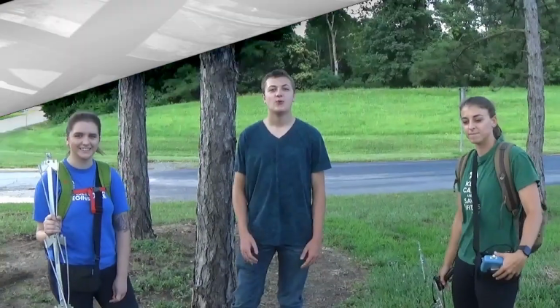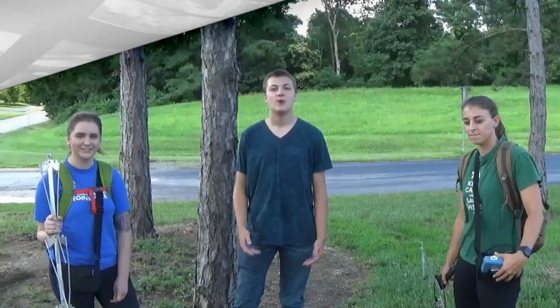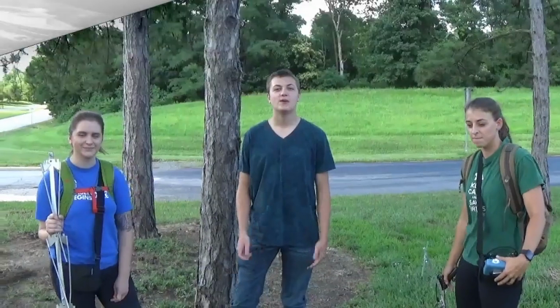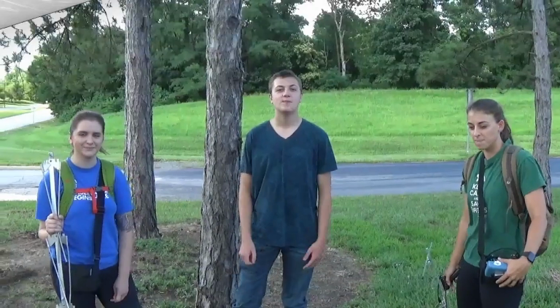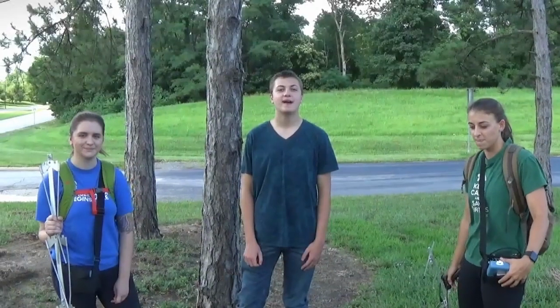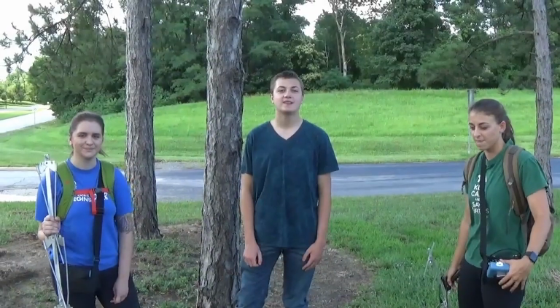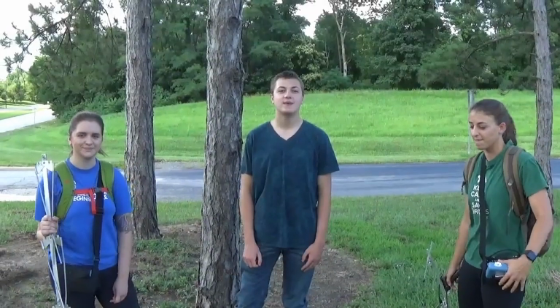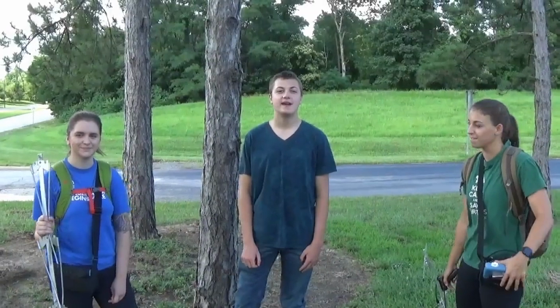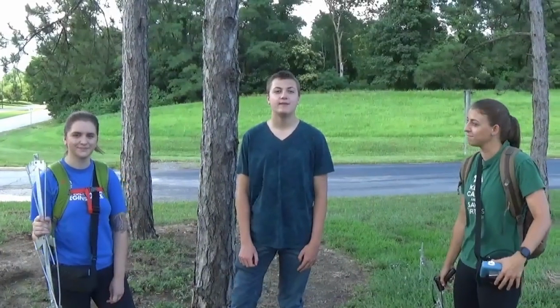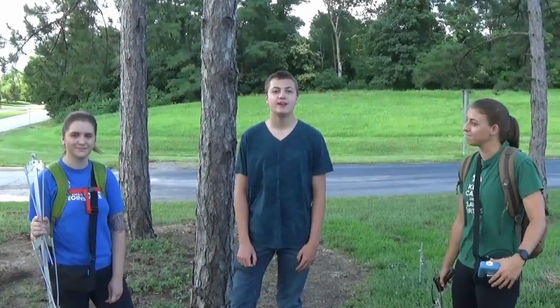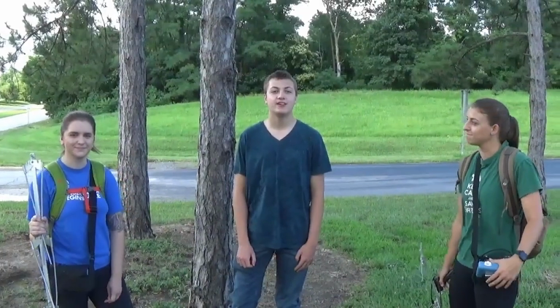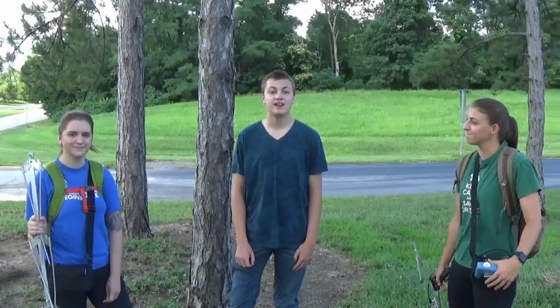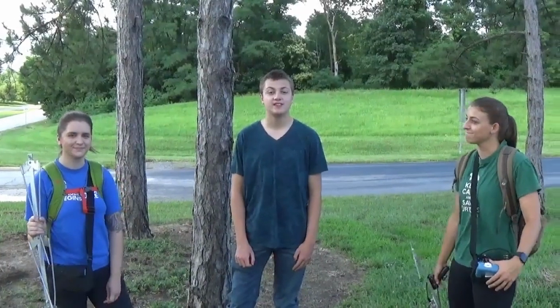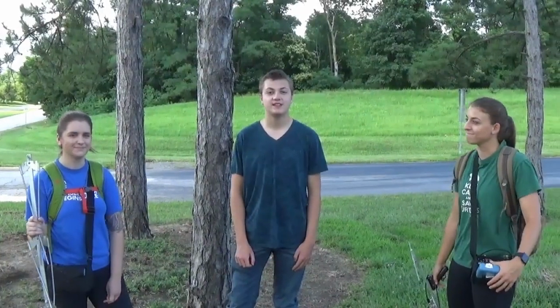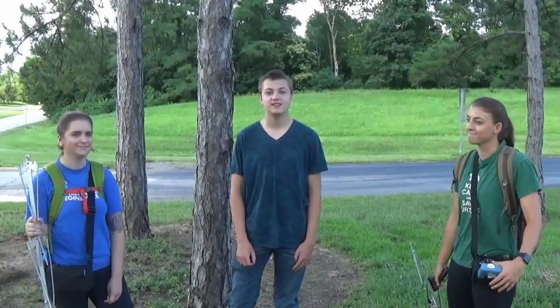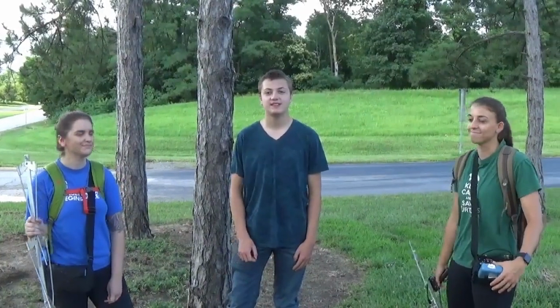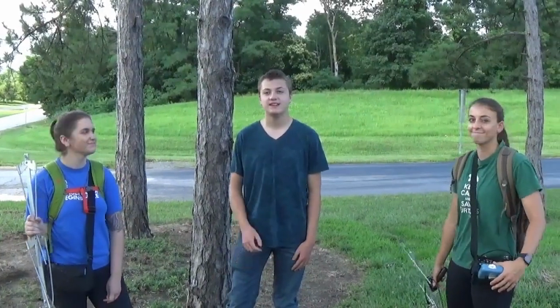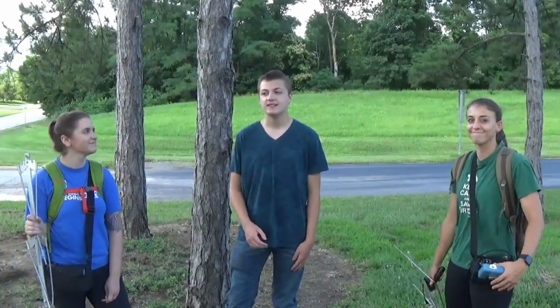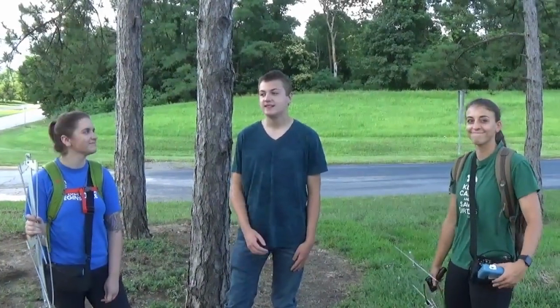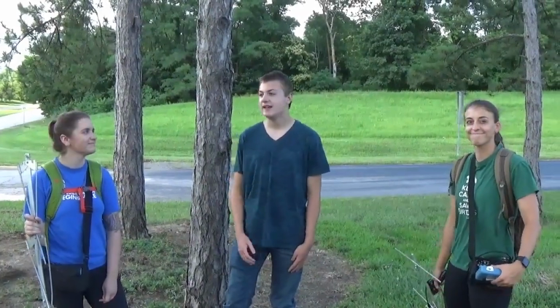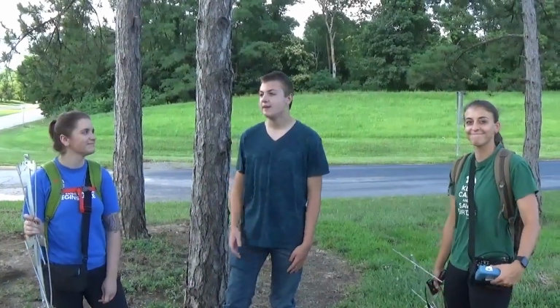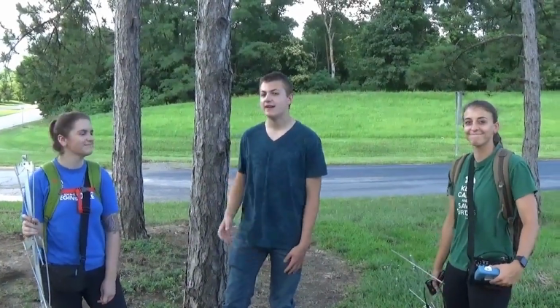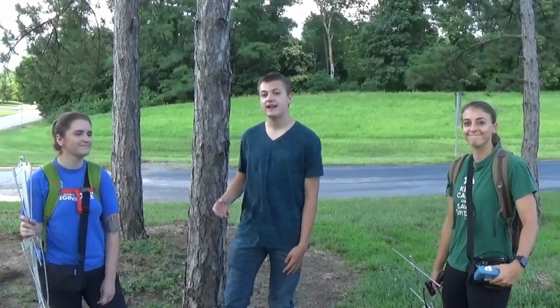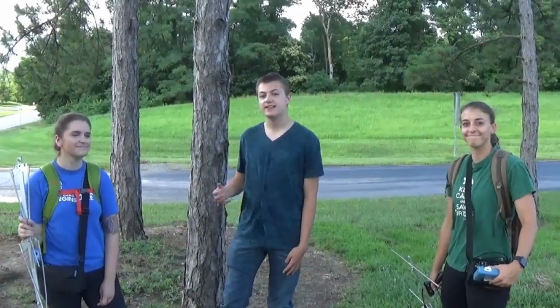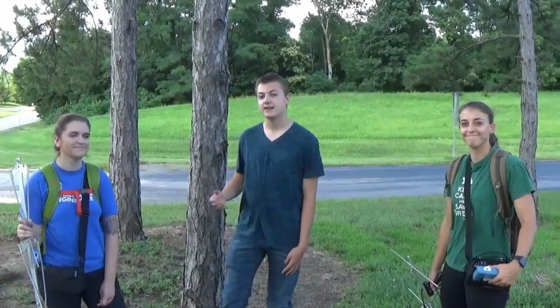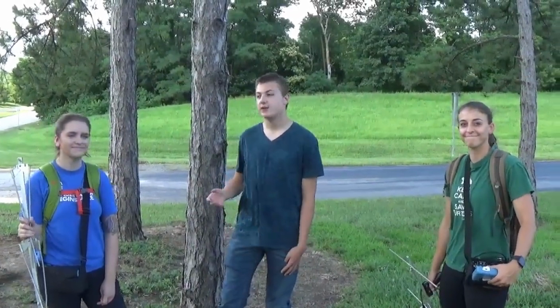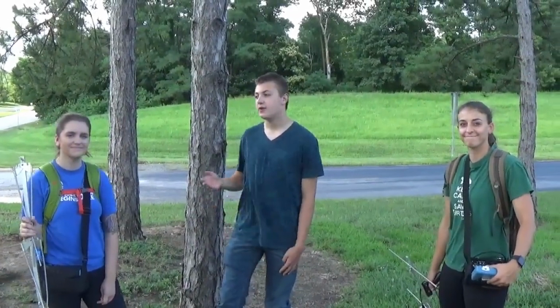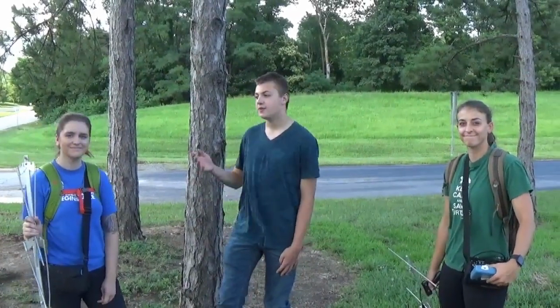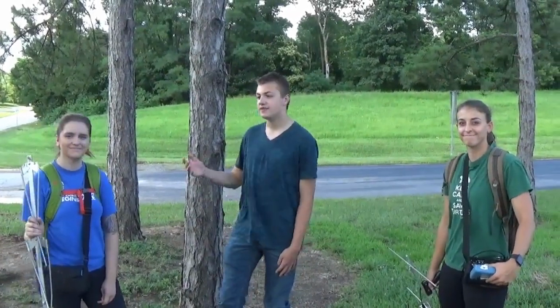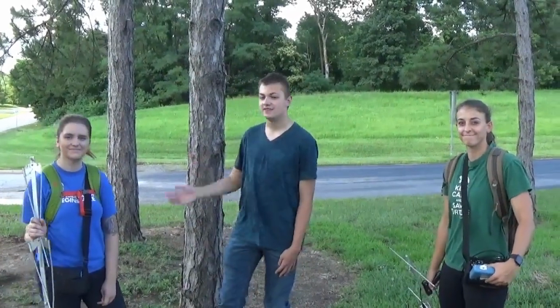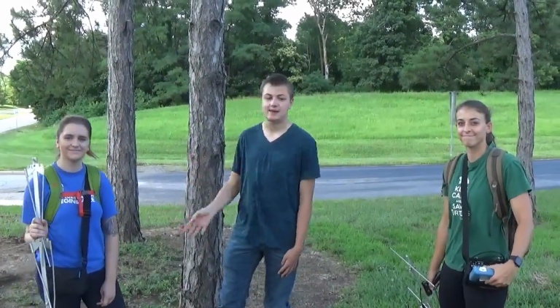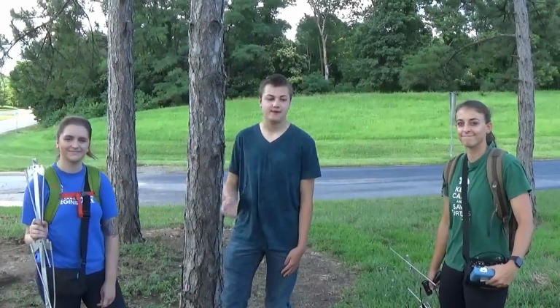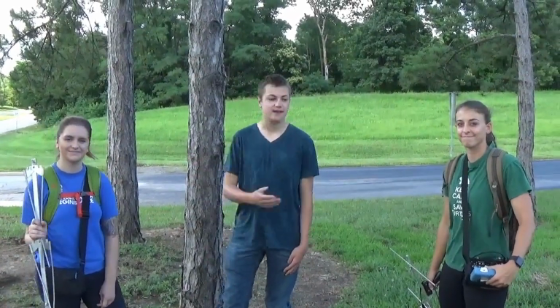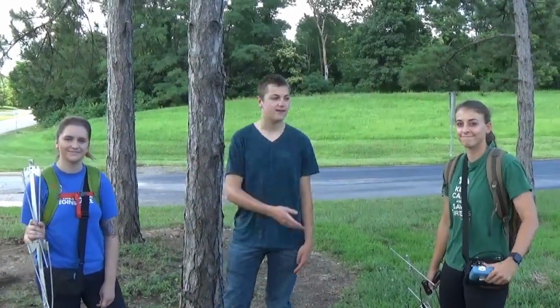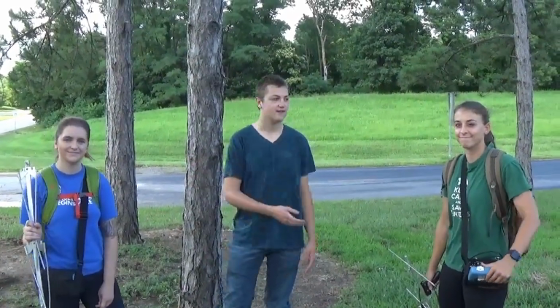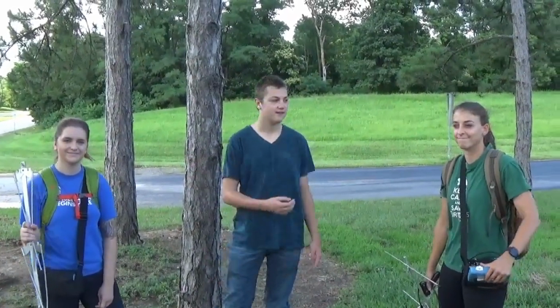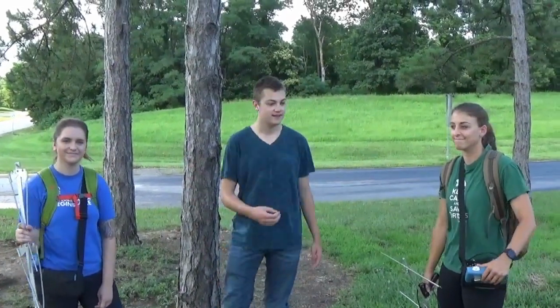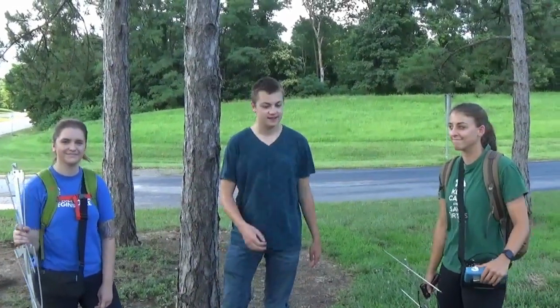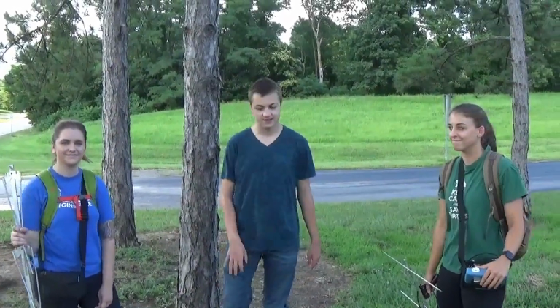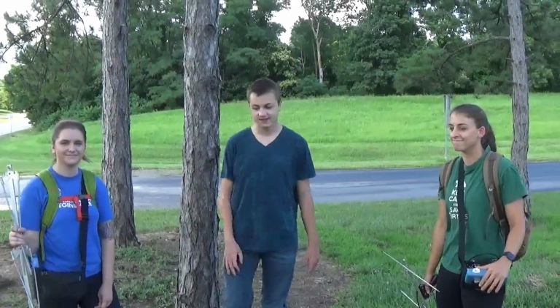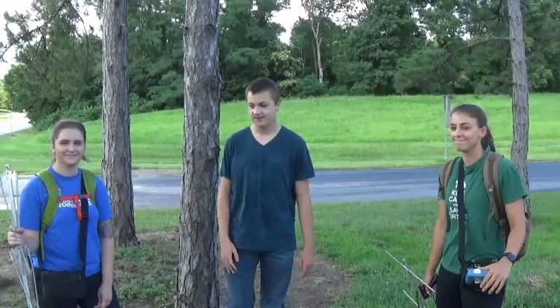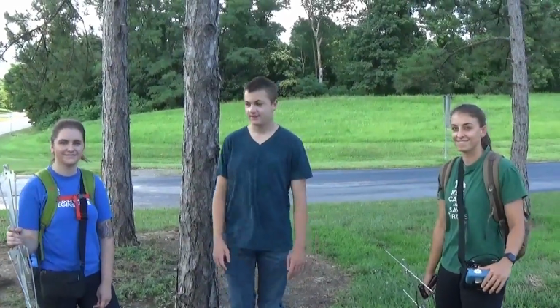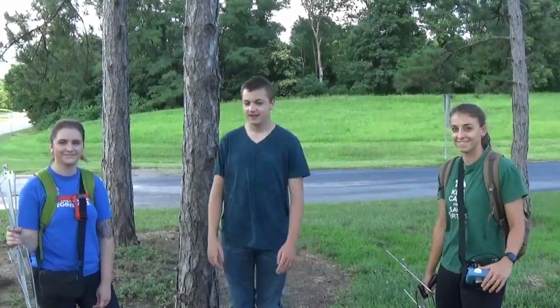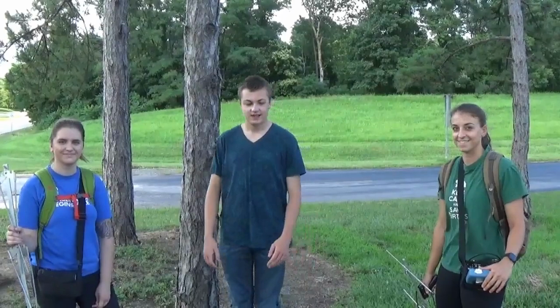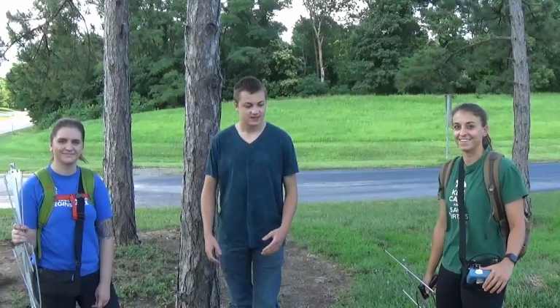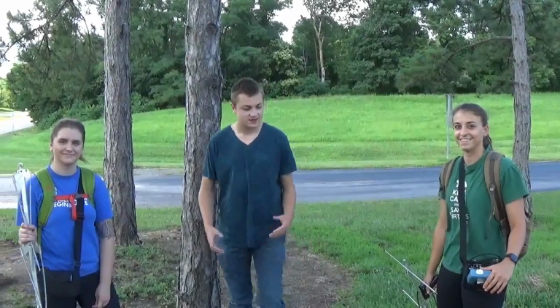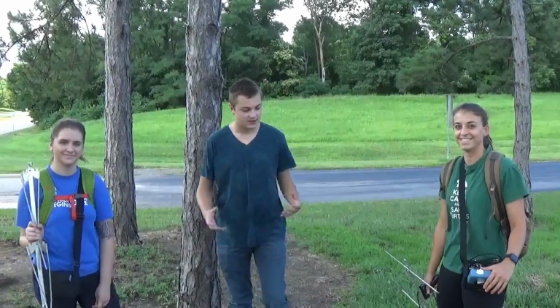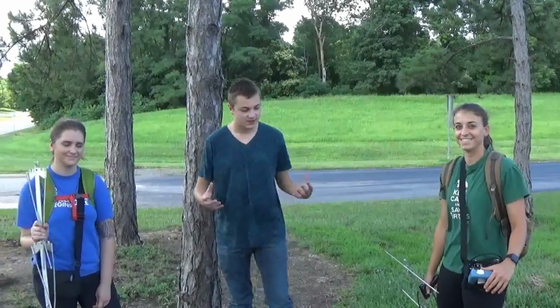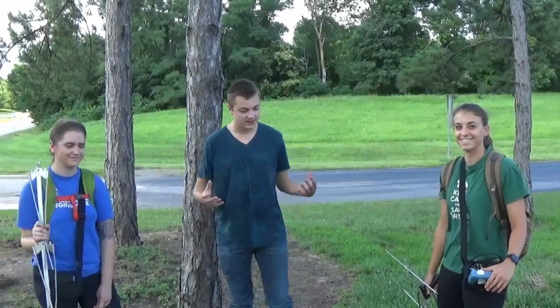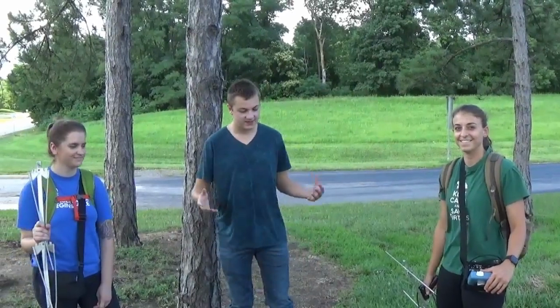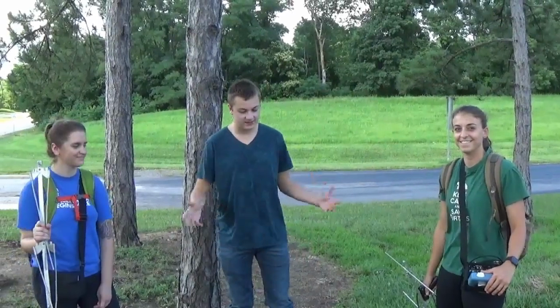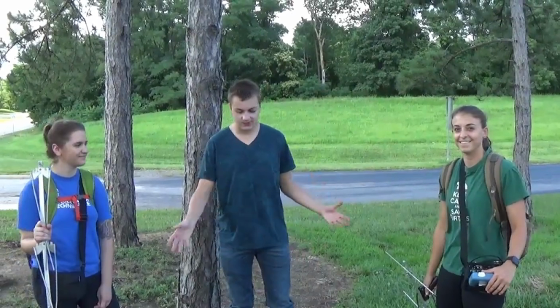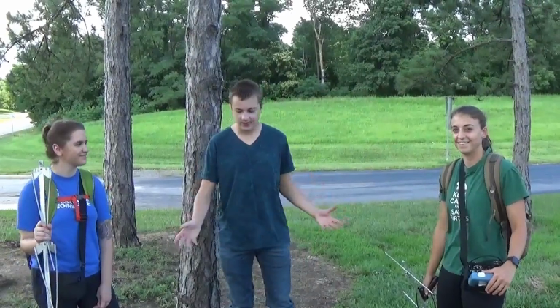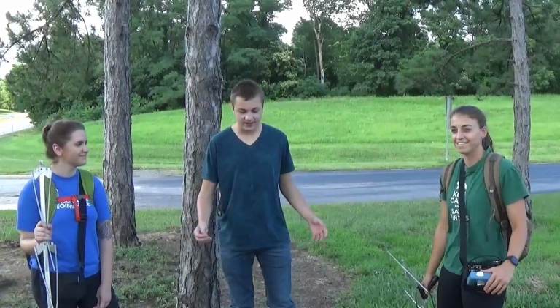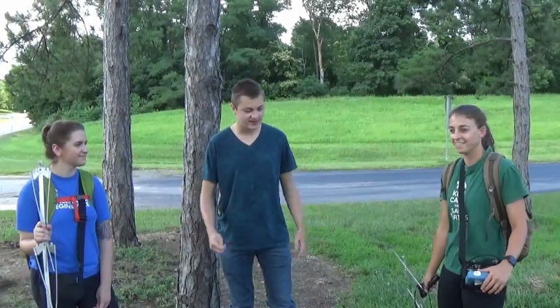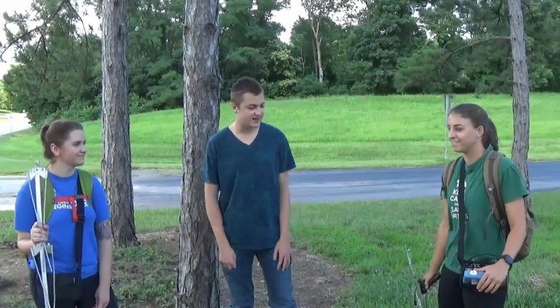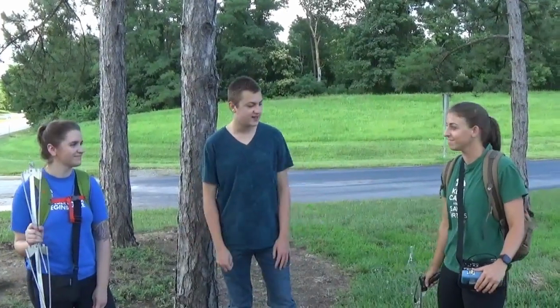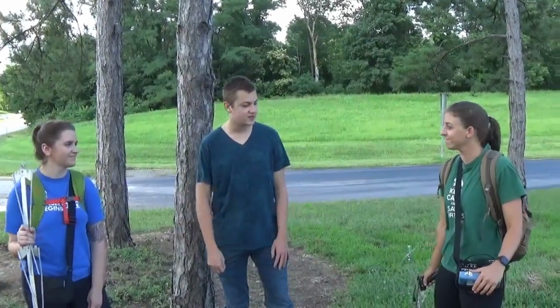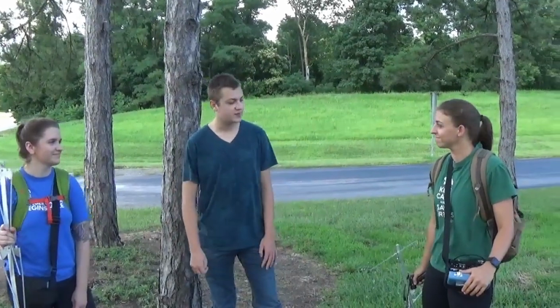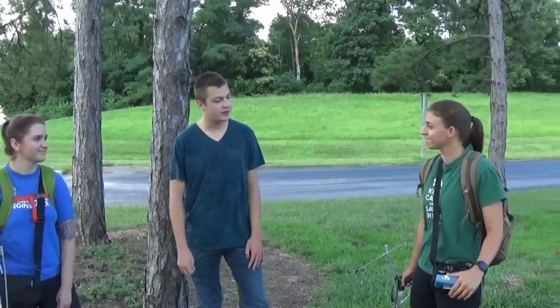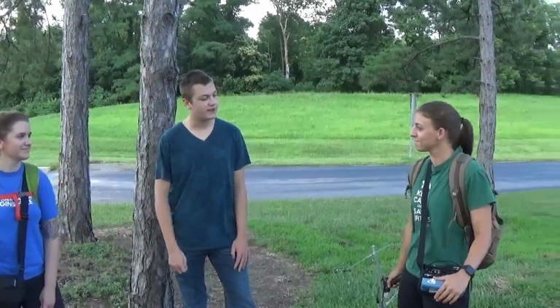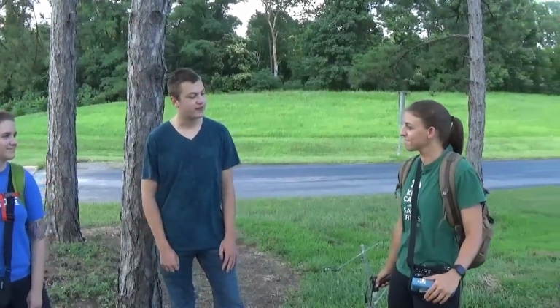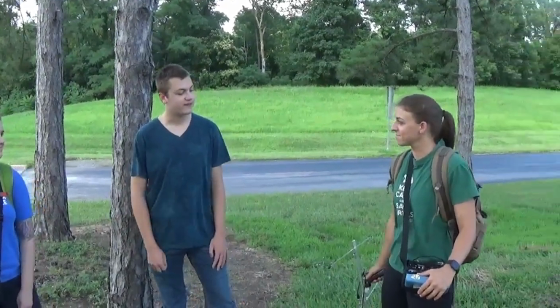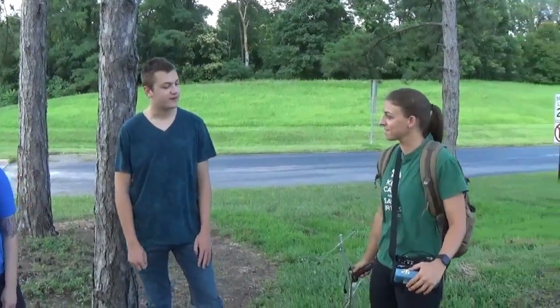Welcome back to my animal education series. Today I'm at SIUE with Sam and Erin. So what is this weird technology that we have here?